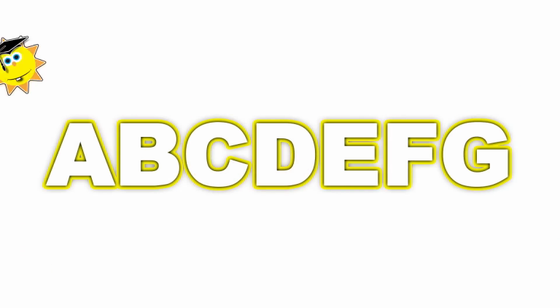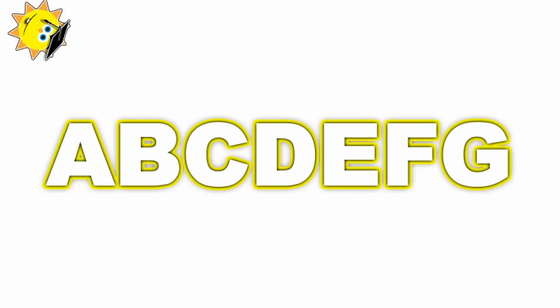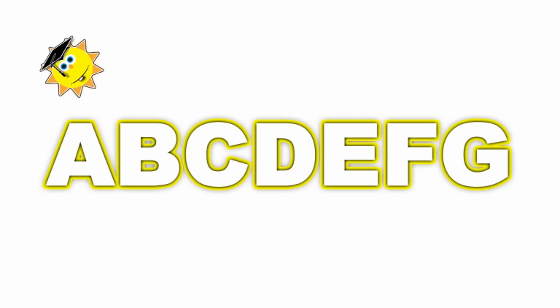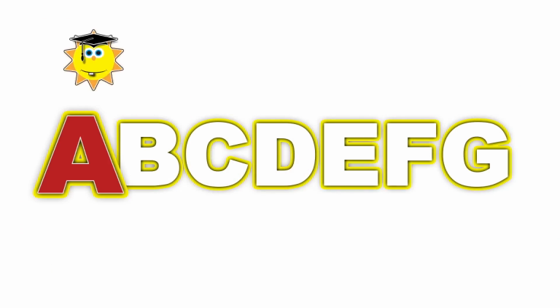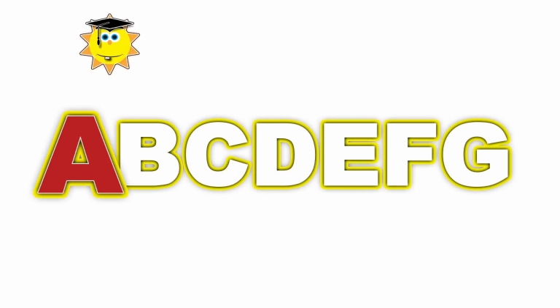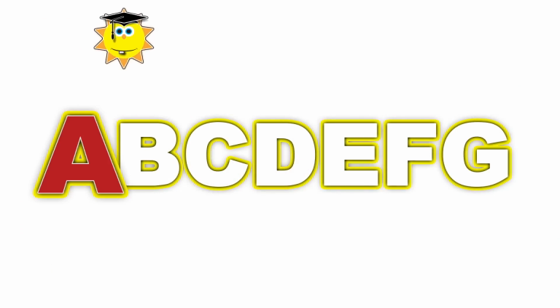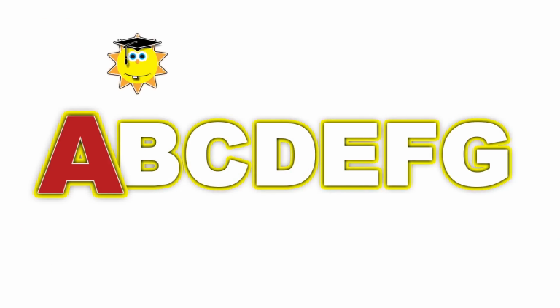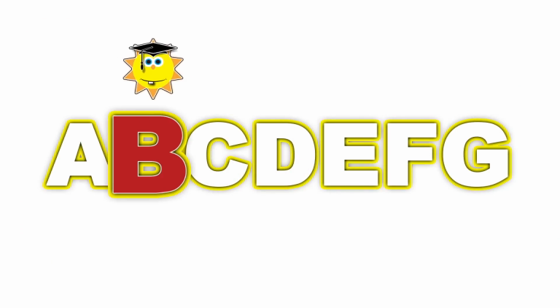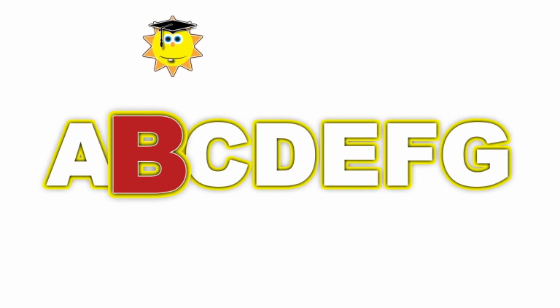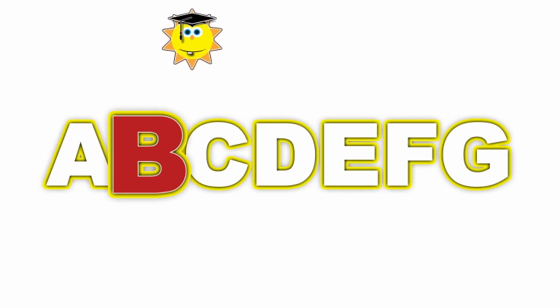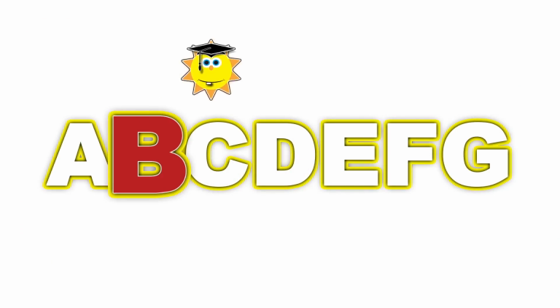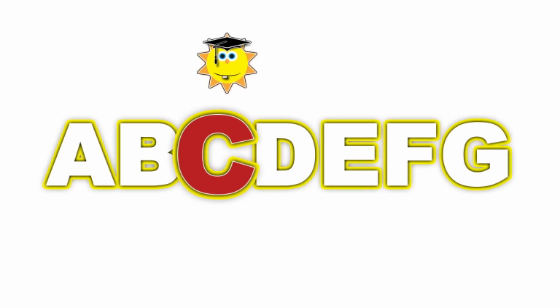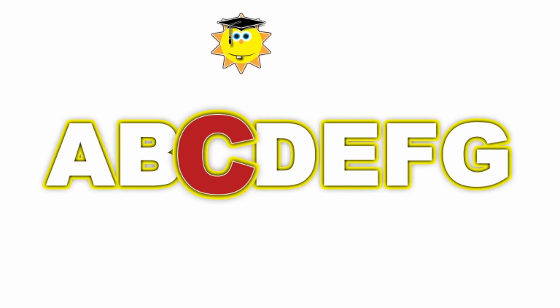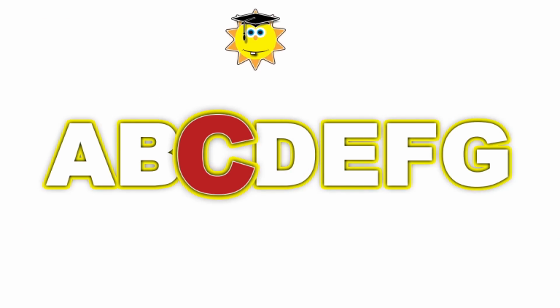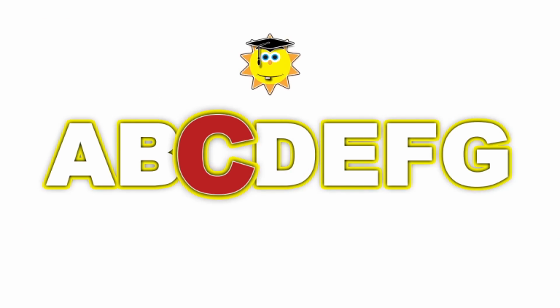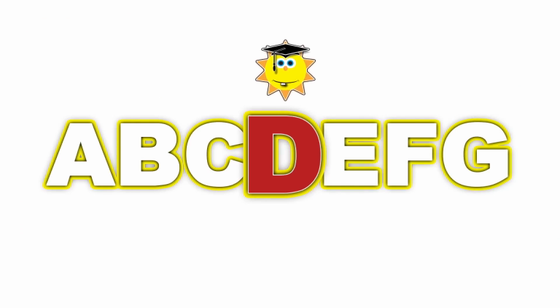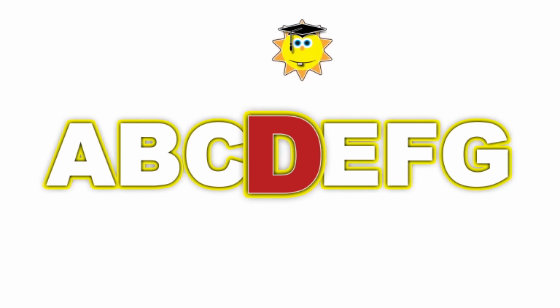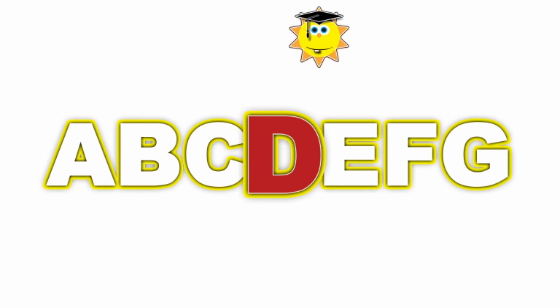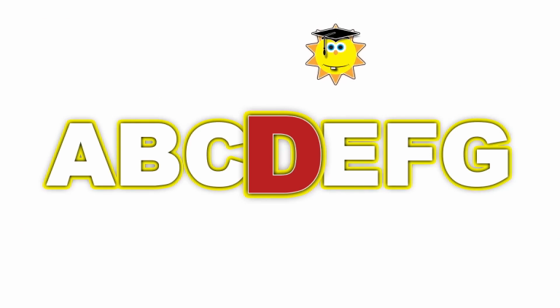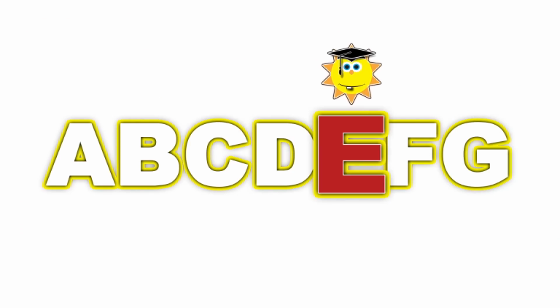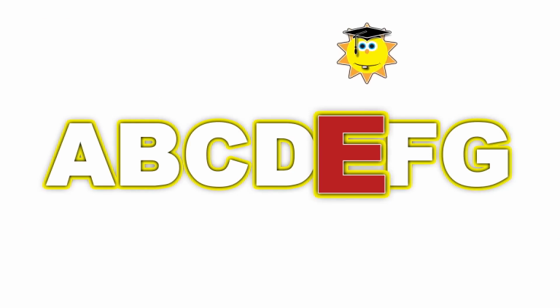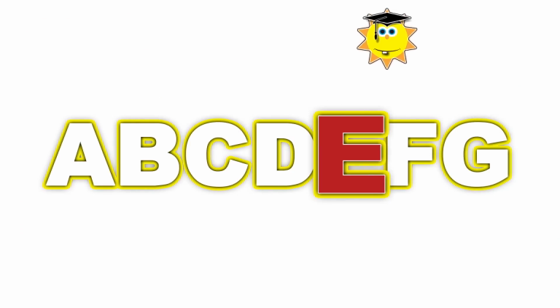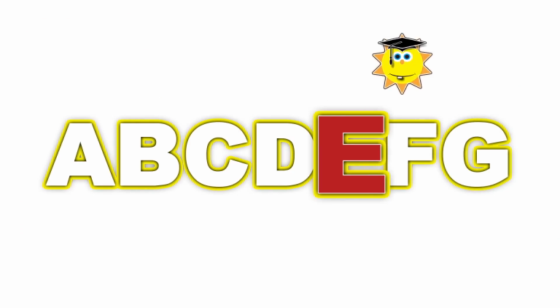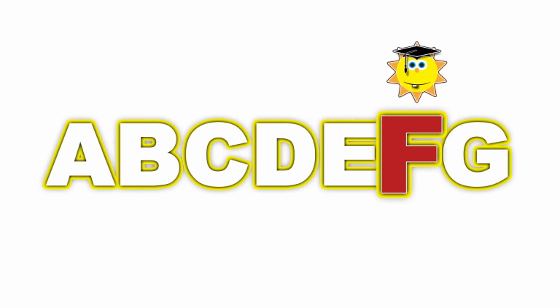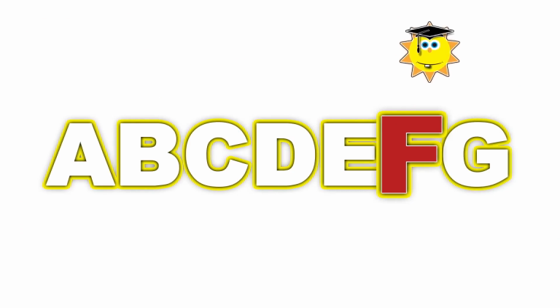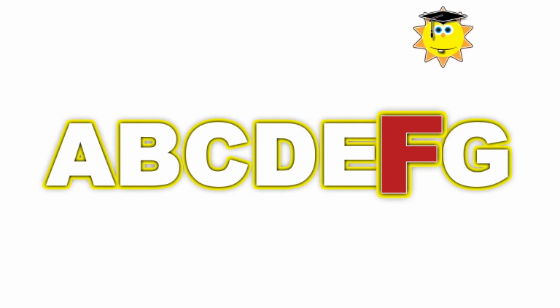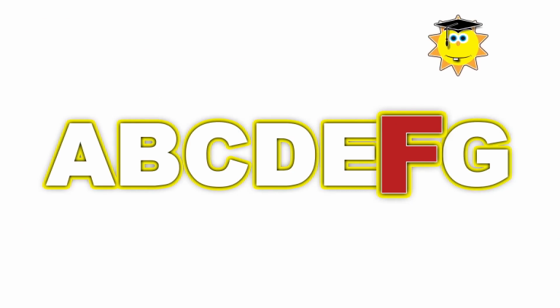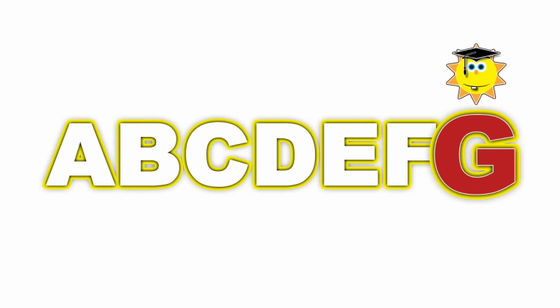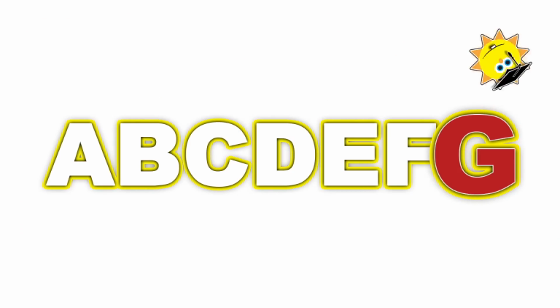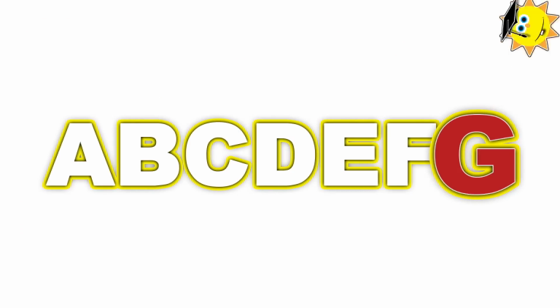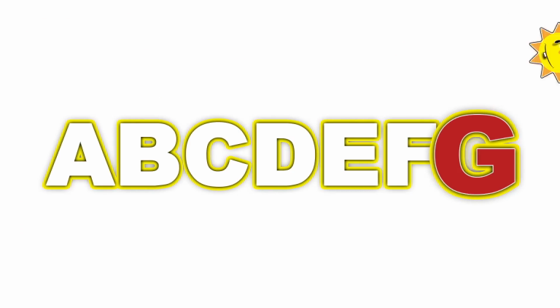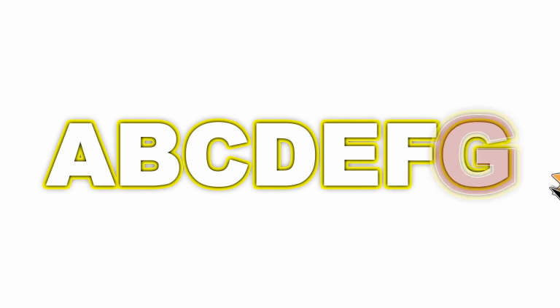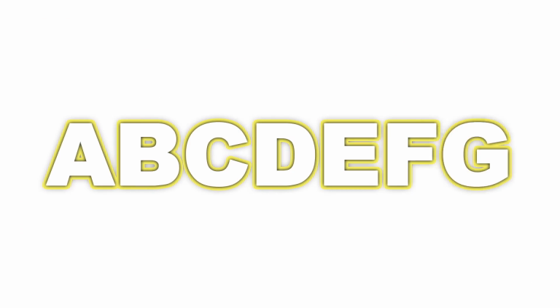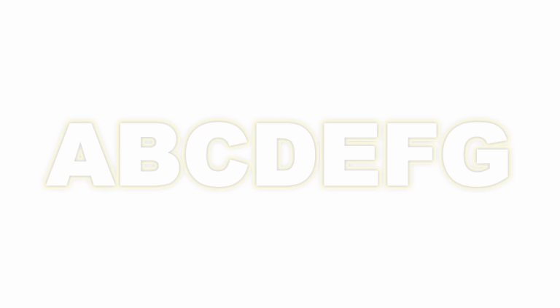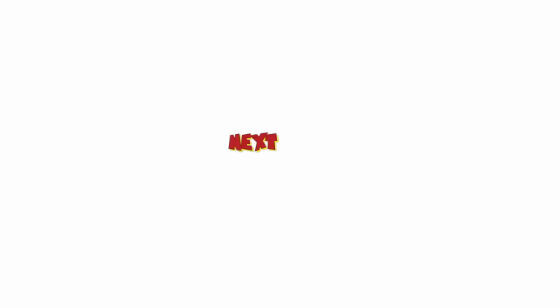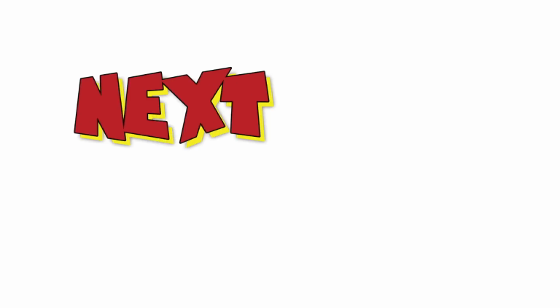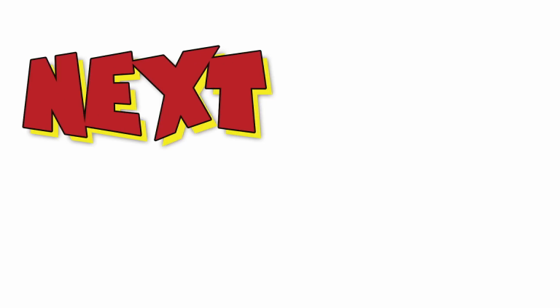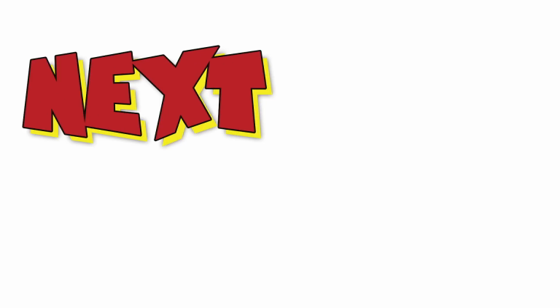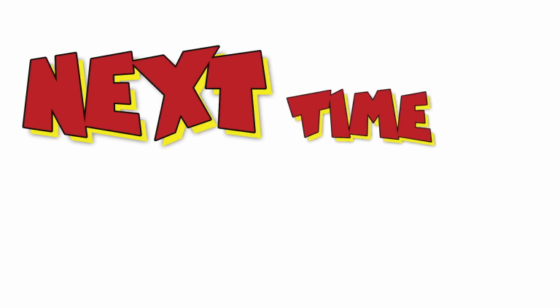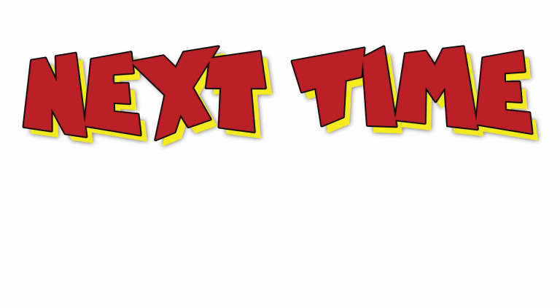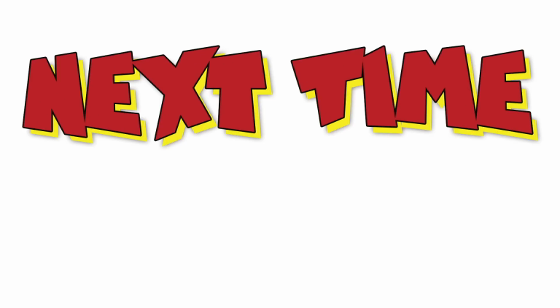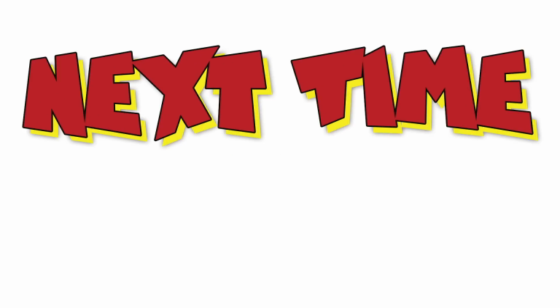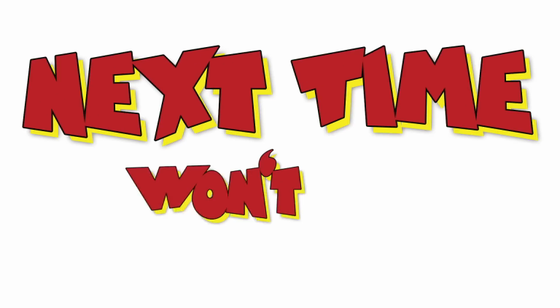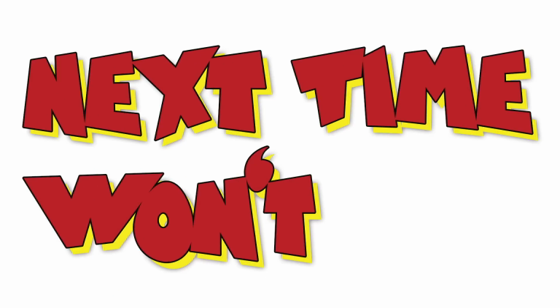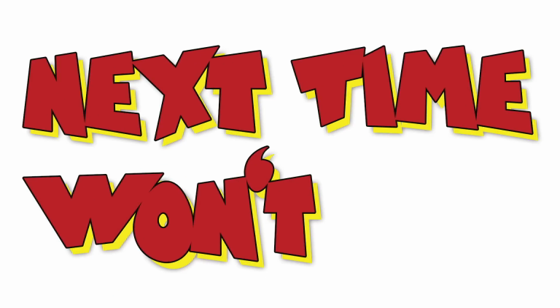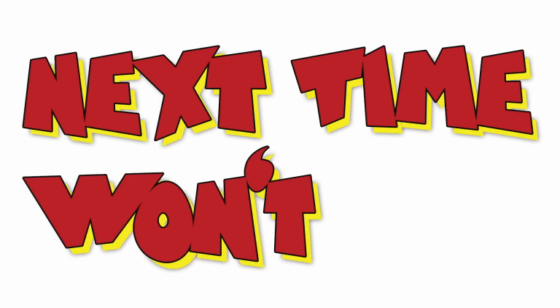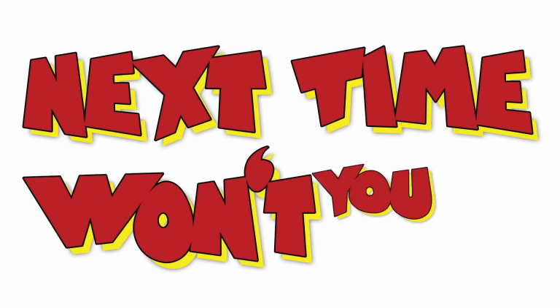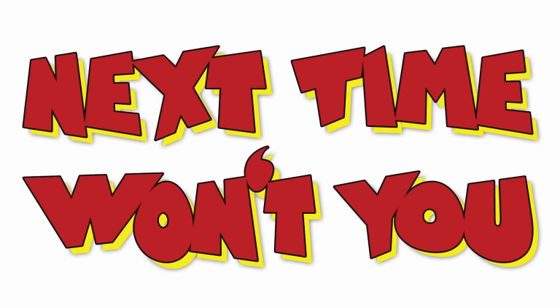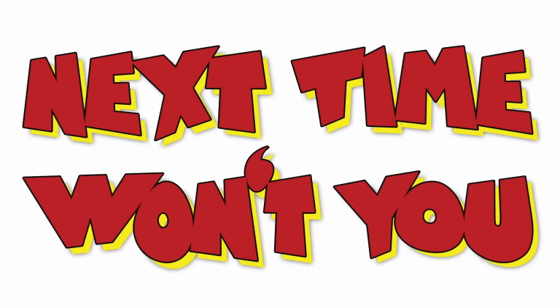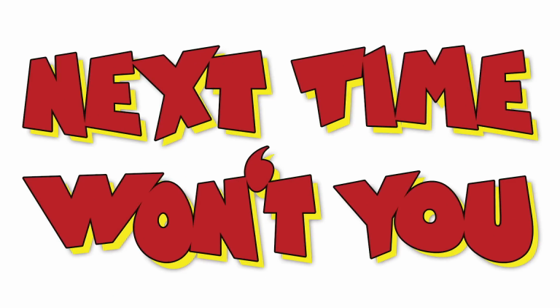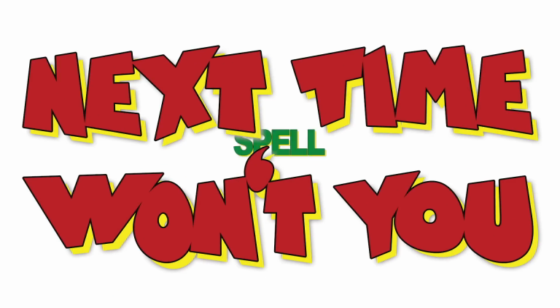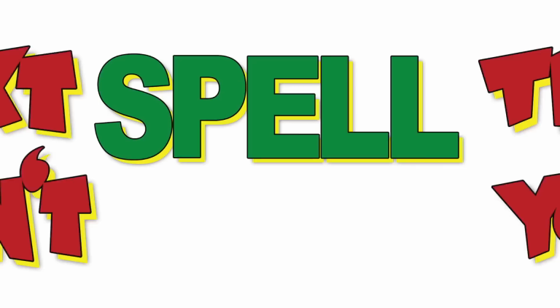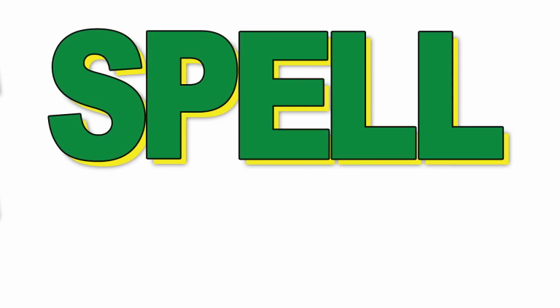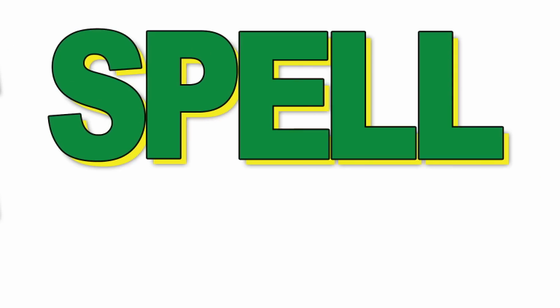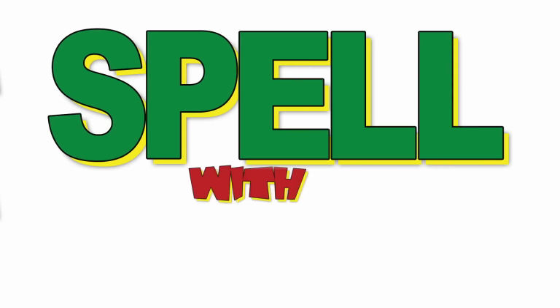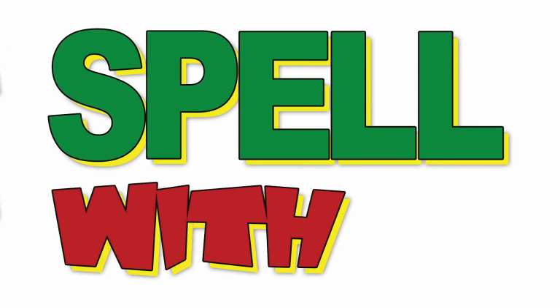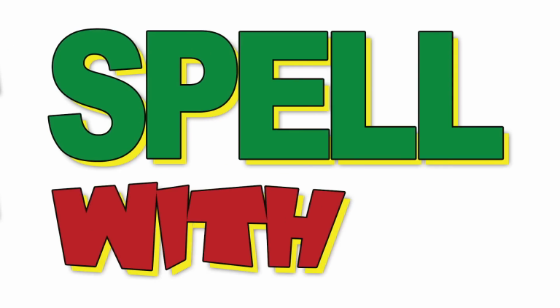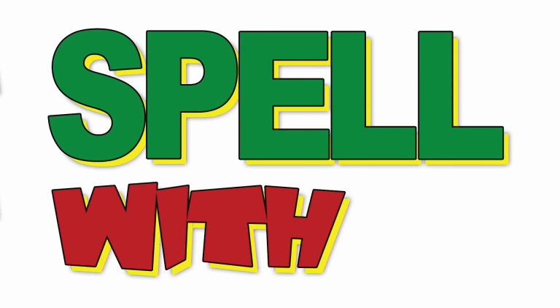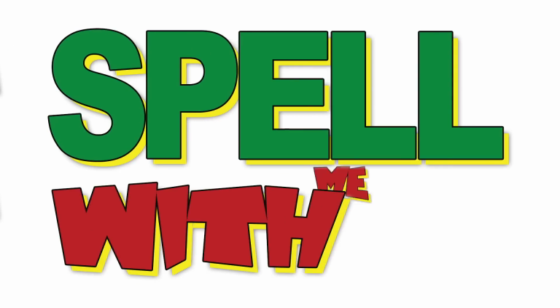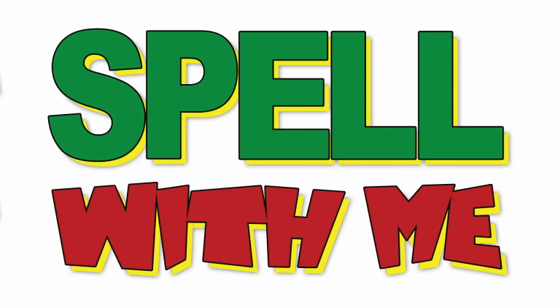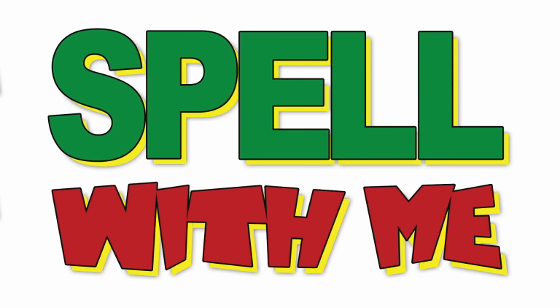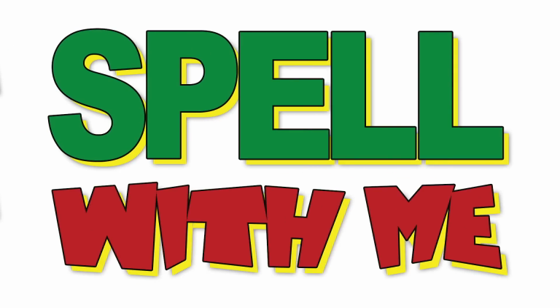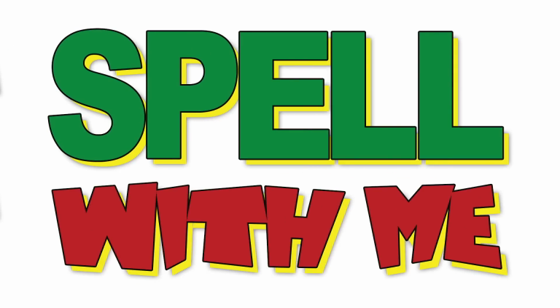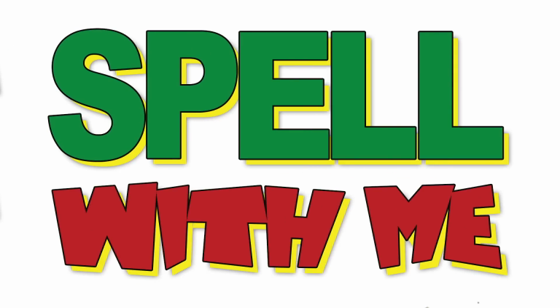A, B, C, D, E, F, G. Next time, won't you spell that name? Hey!